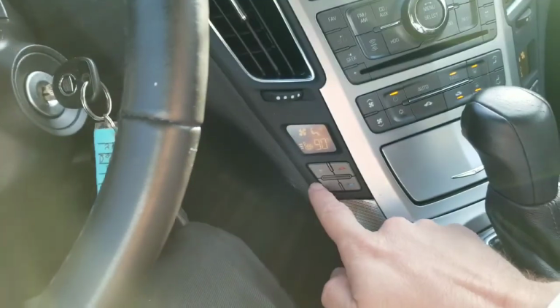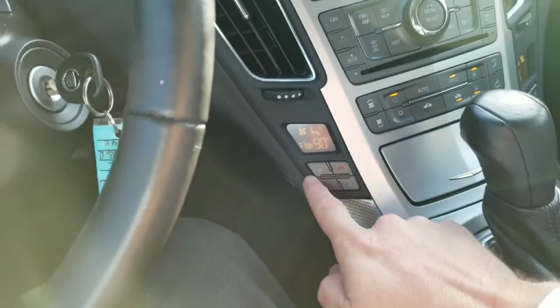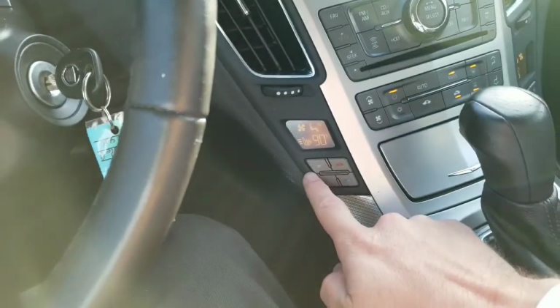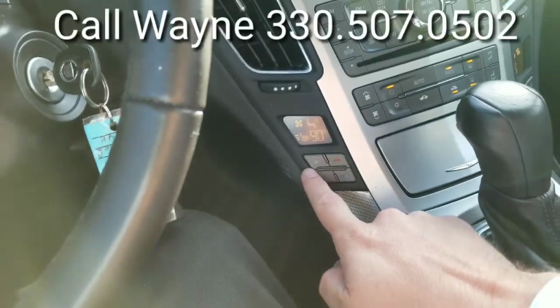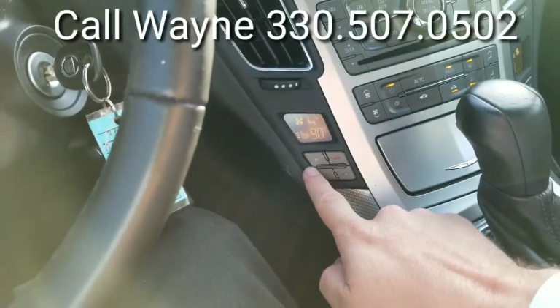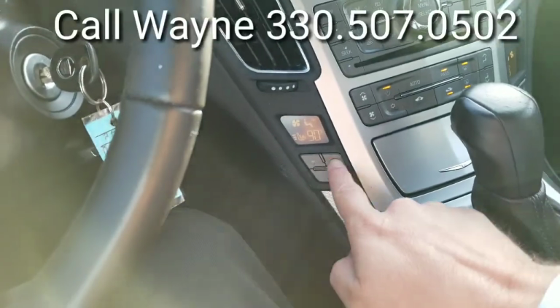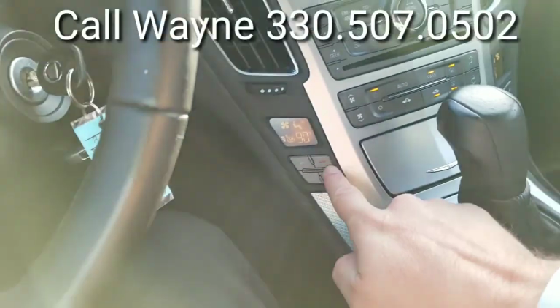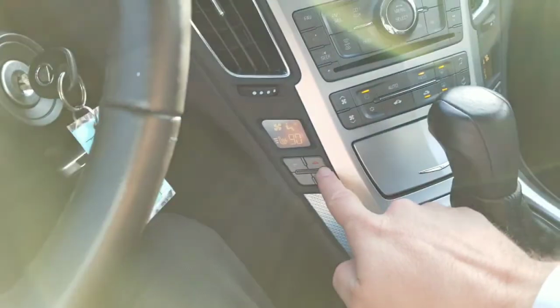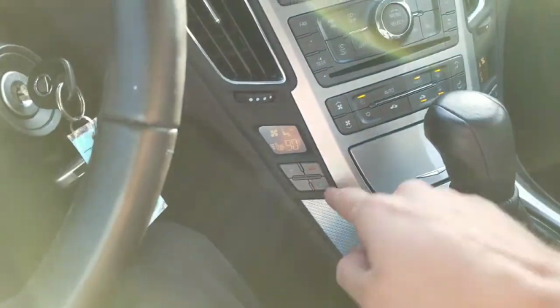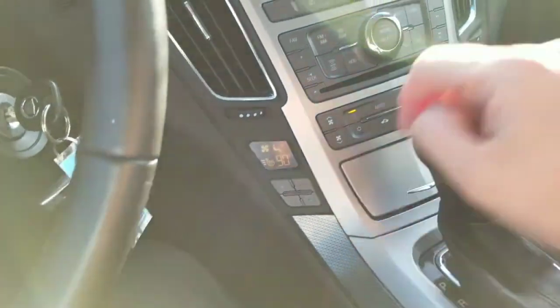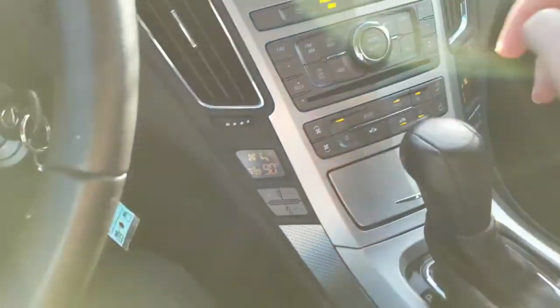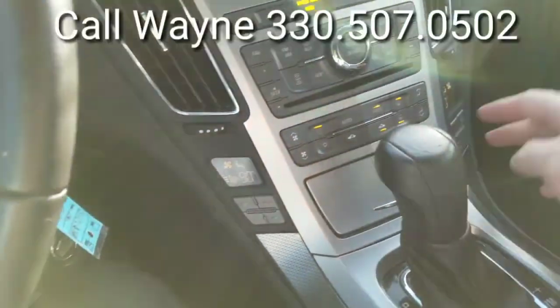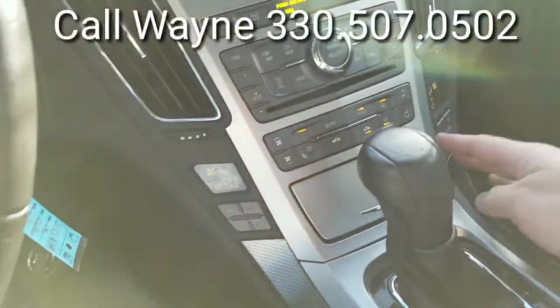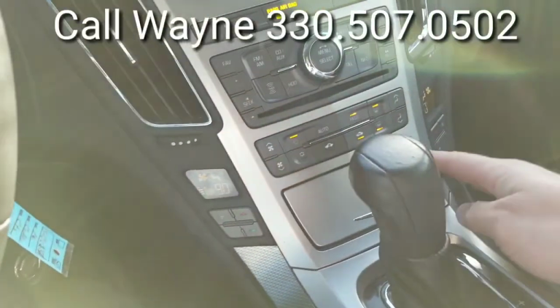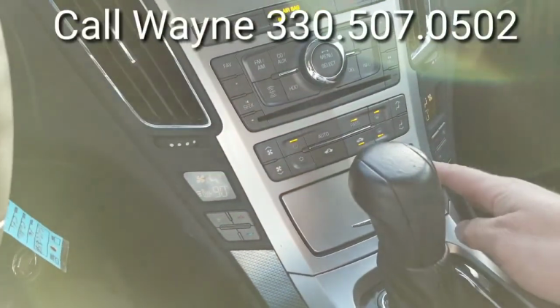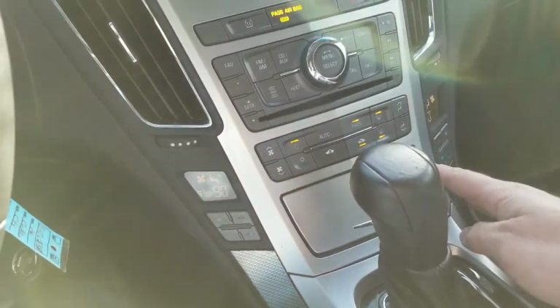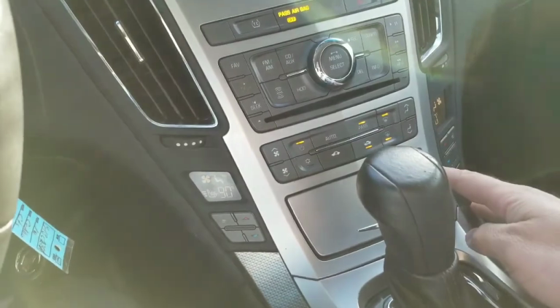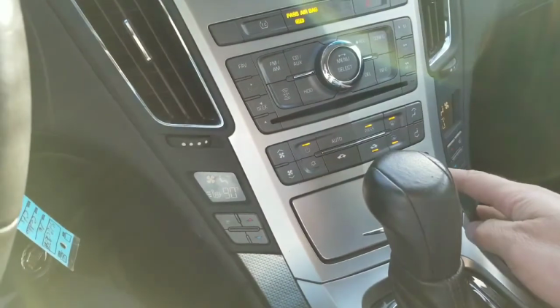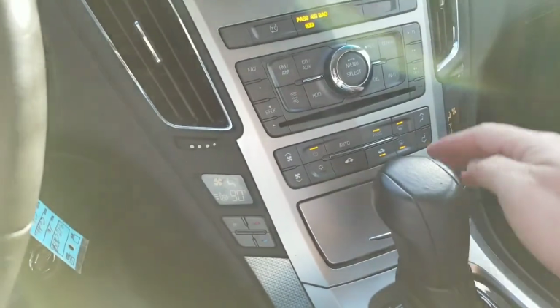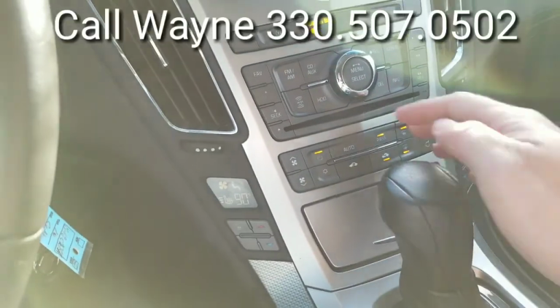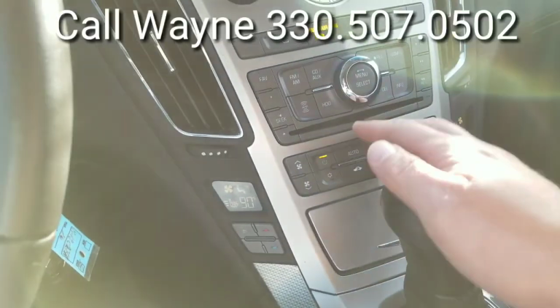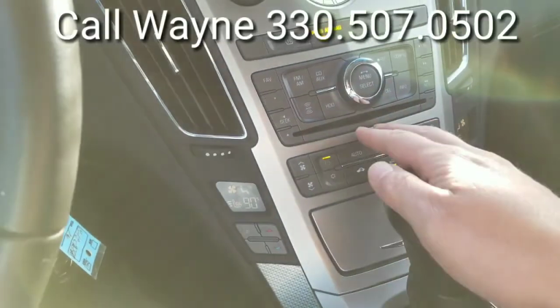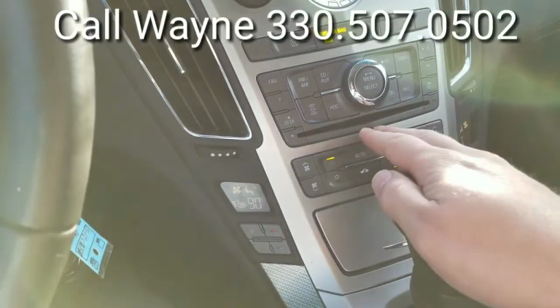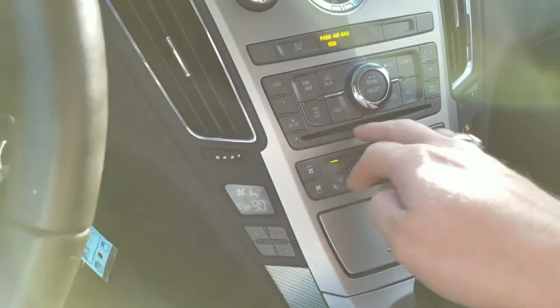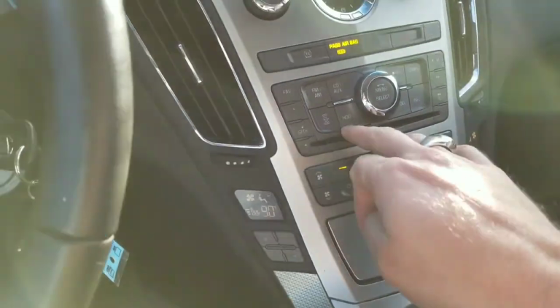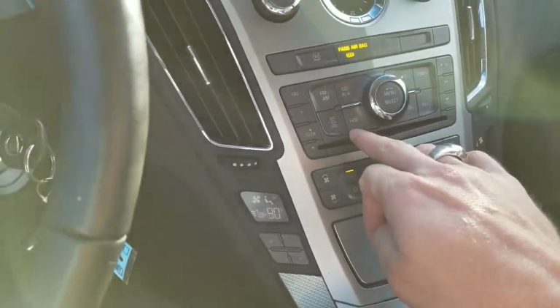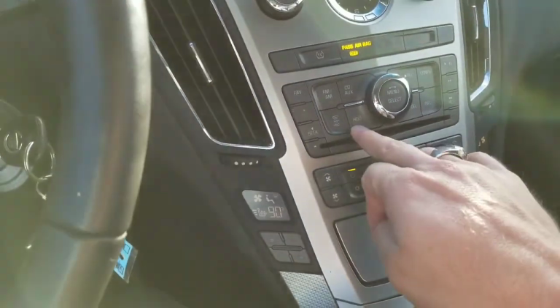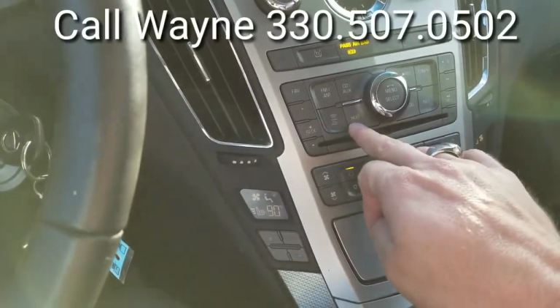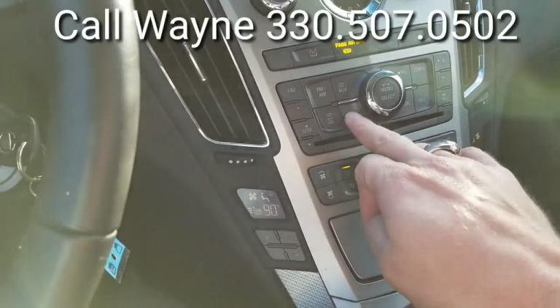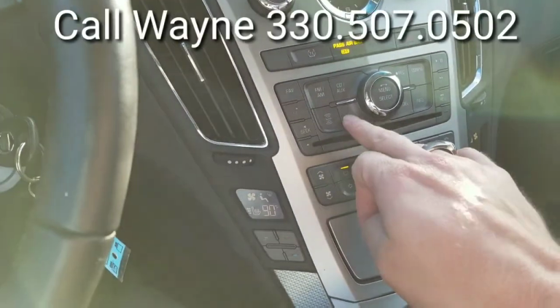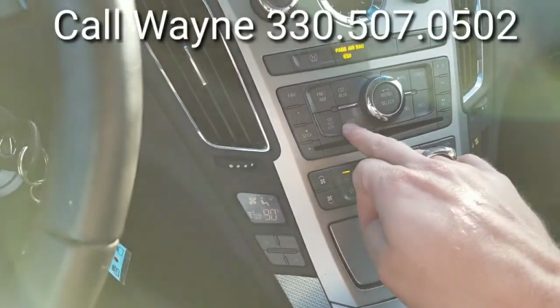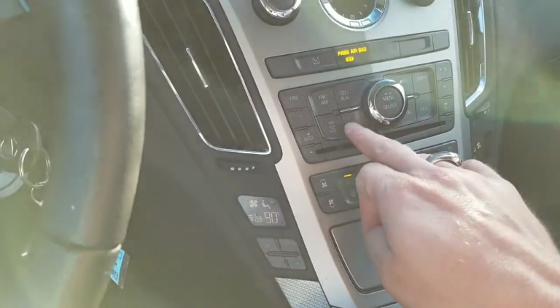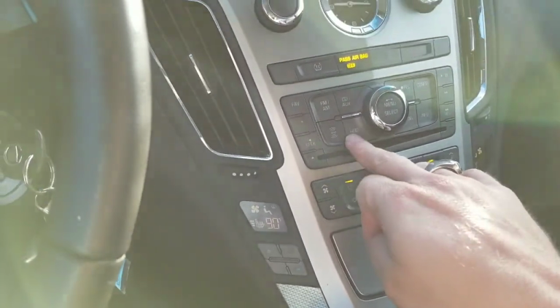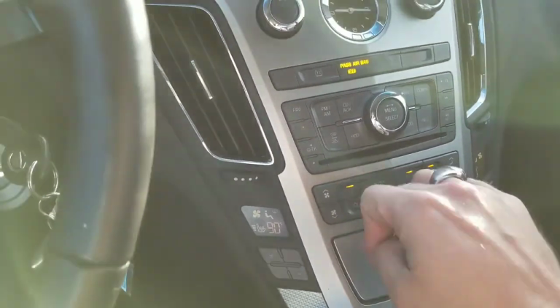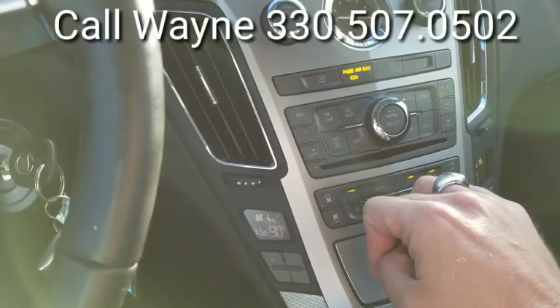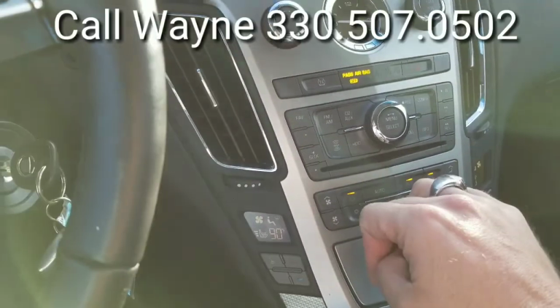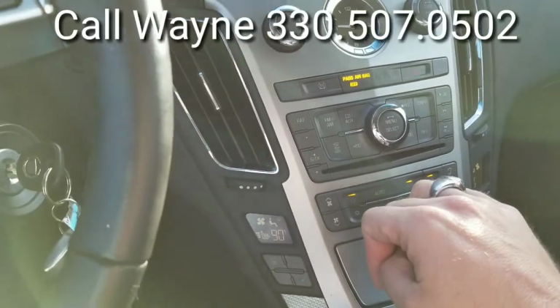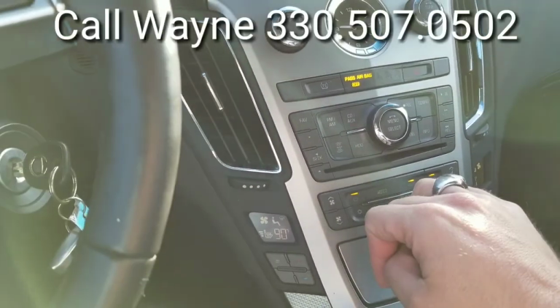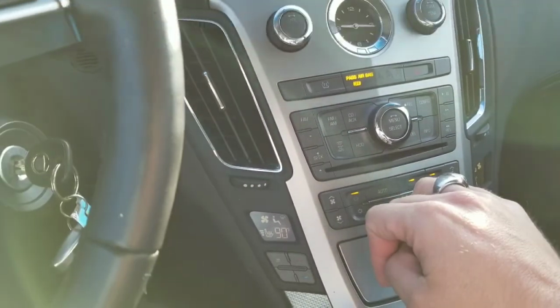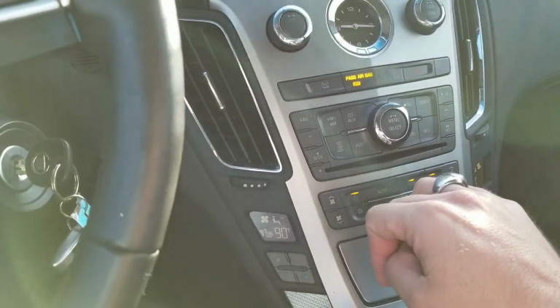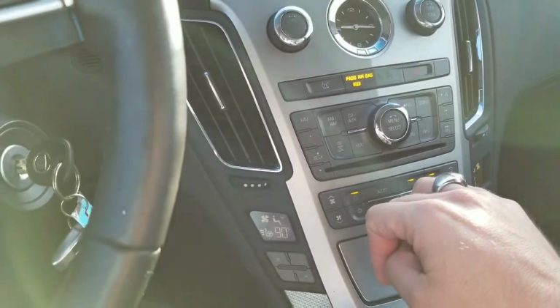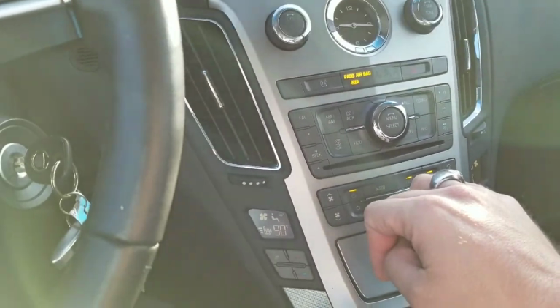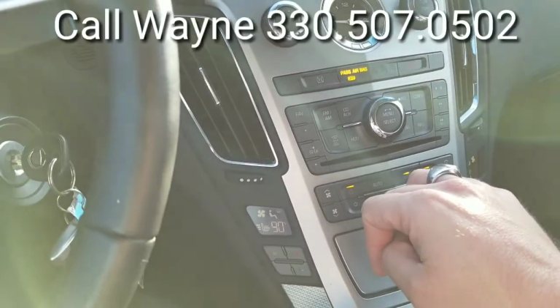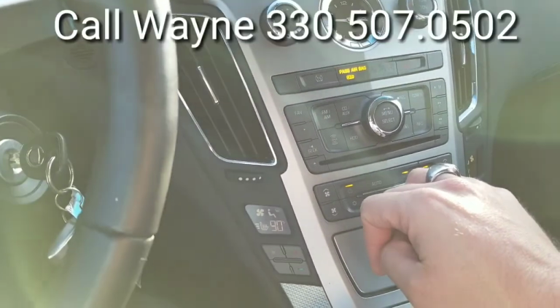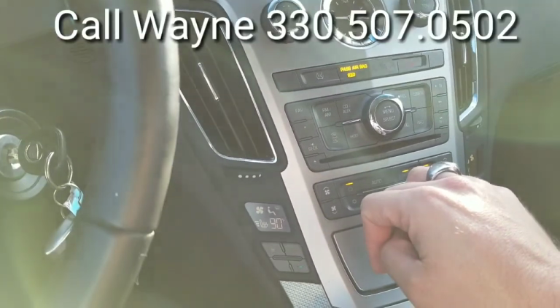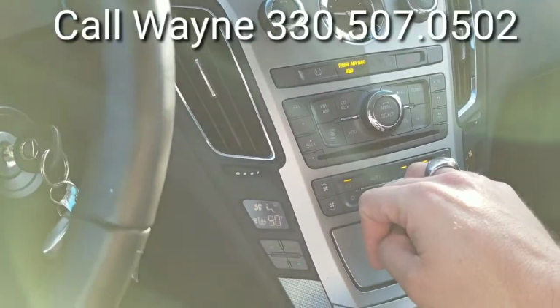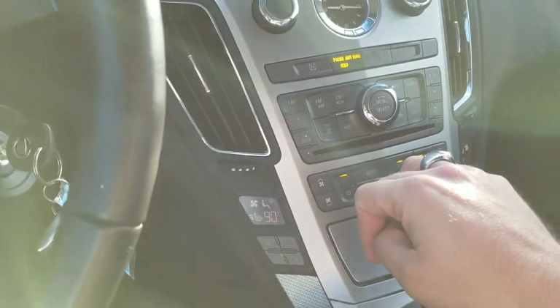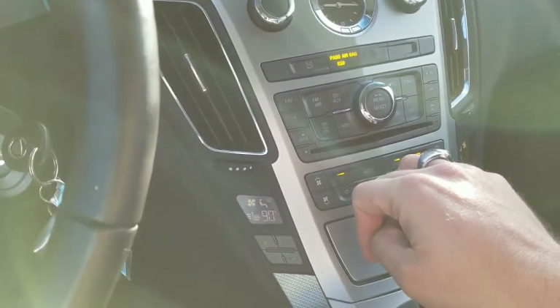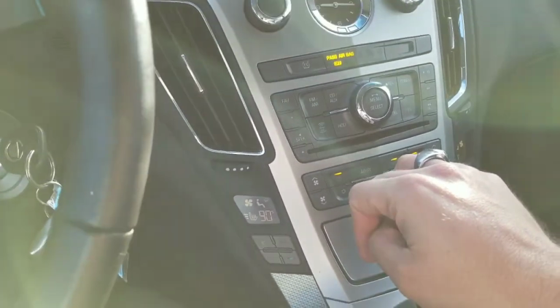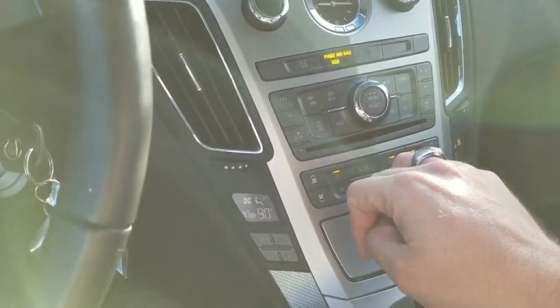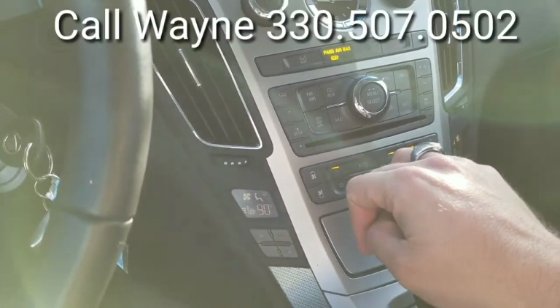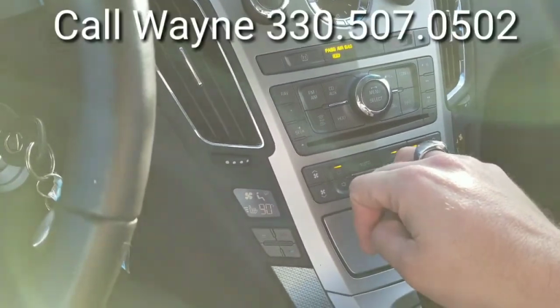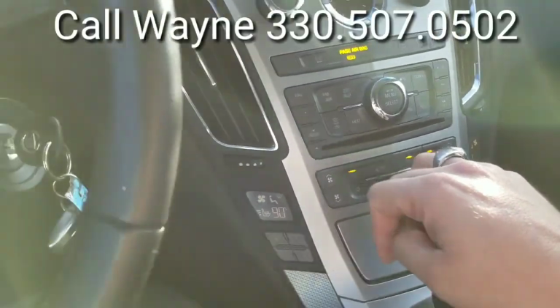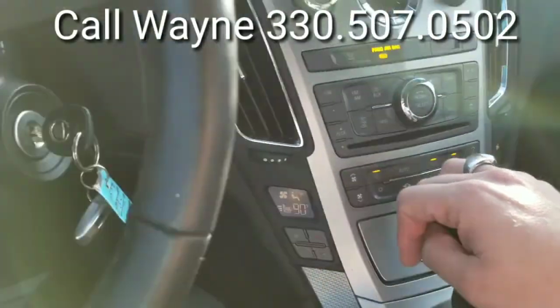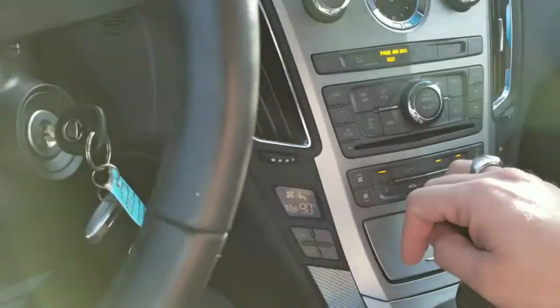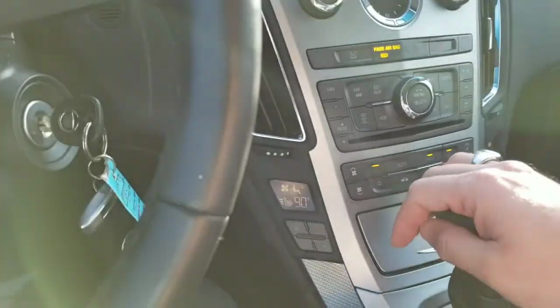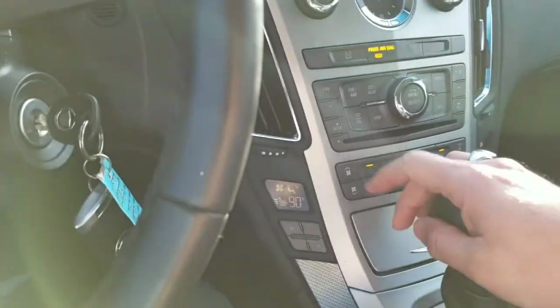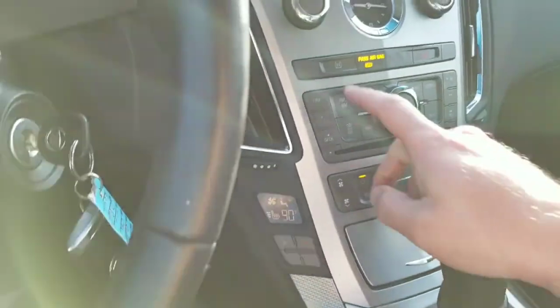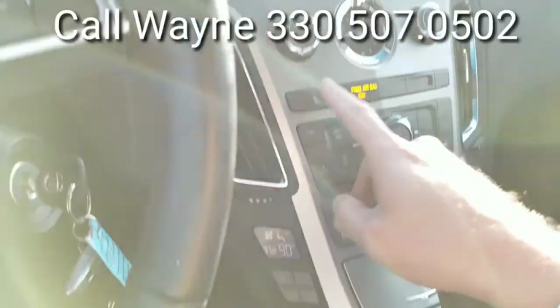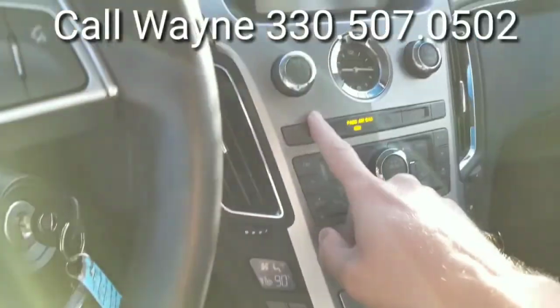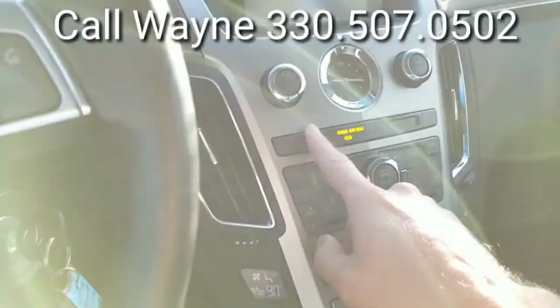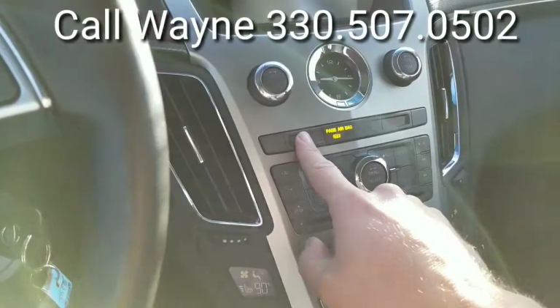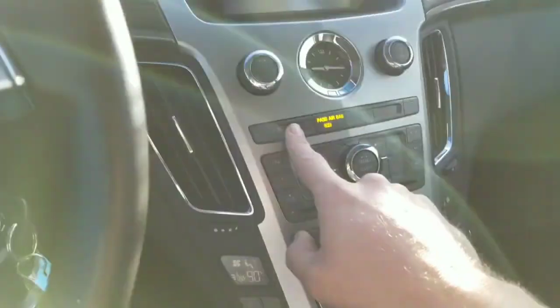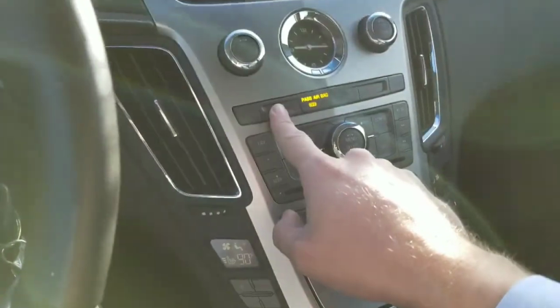Heated seats, dual climate control, CD player — you have a hard drive in here for your music as well. Very nice. Traction control.